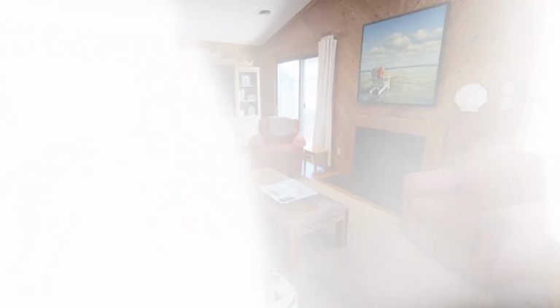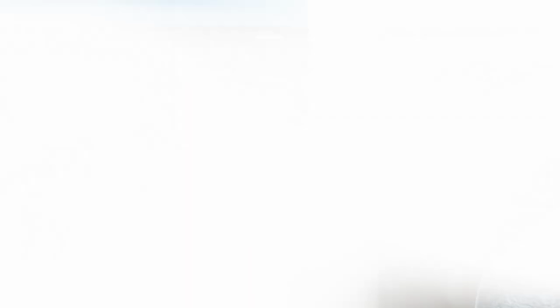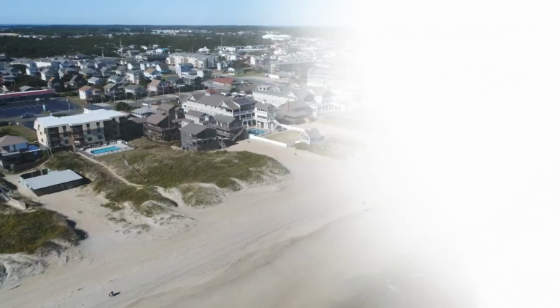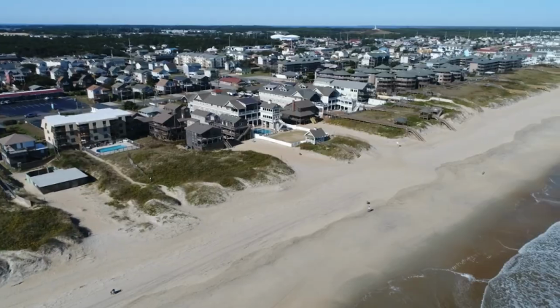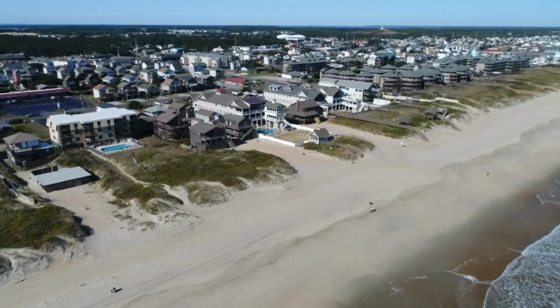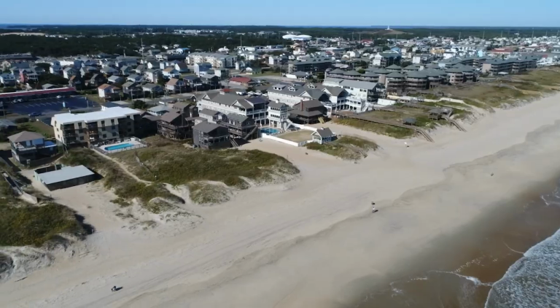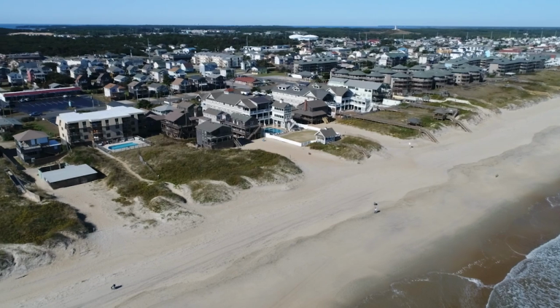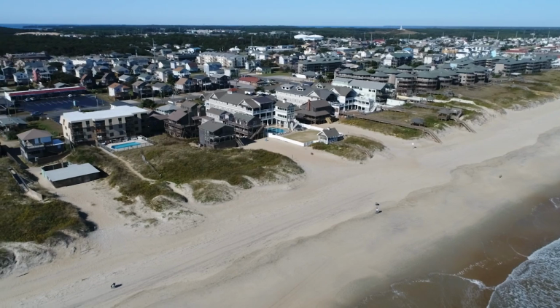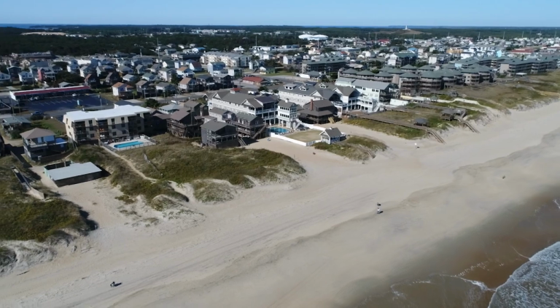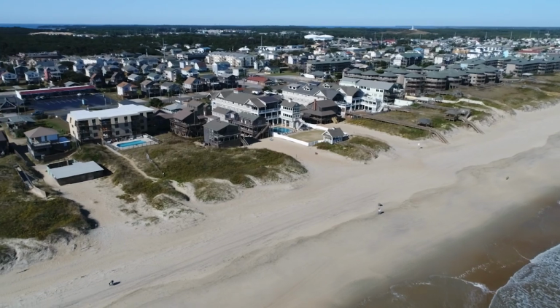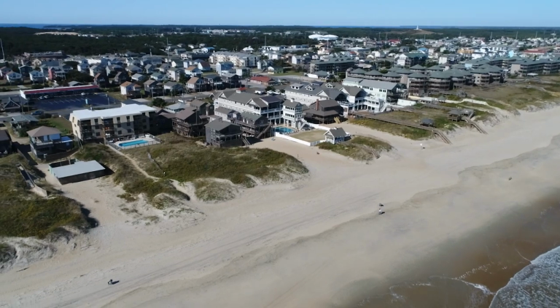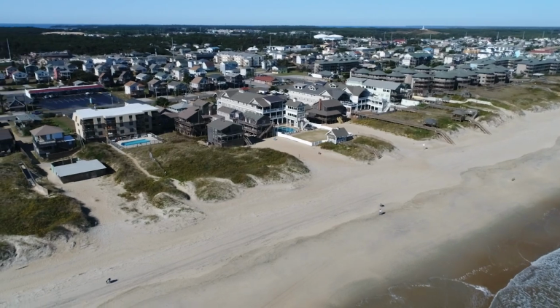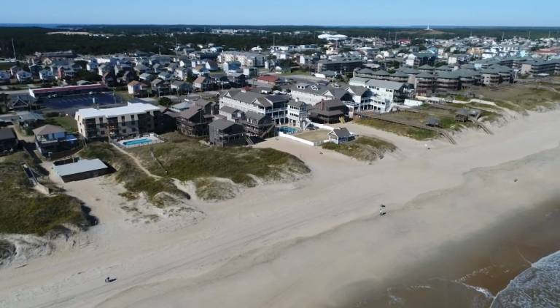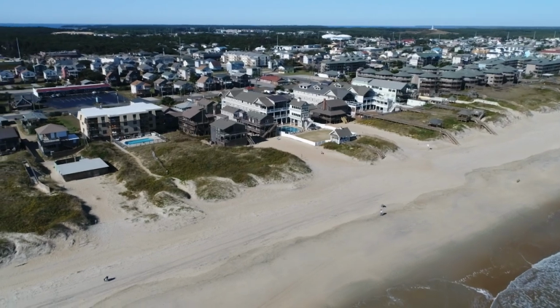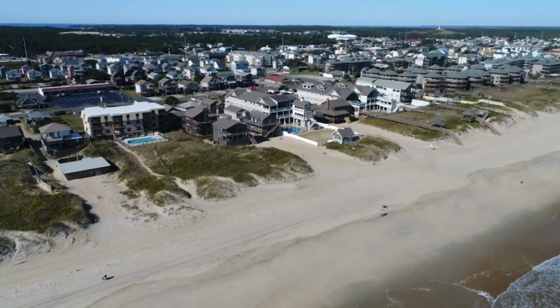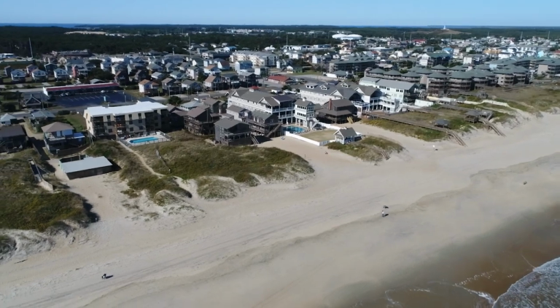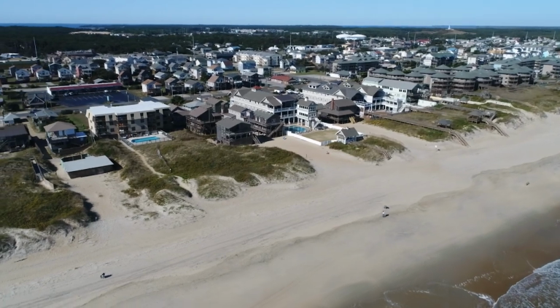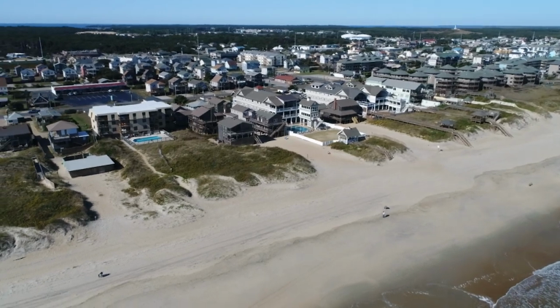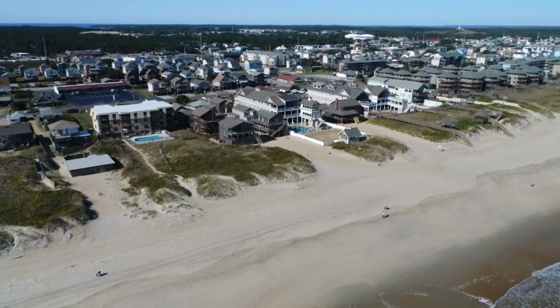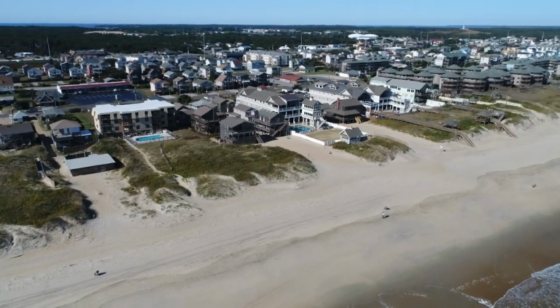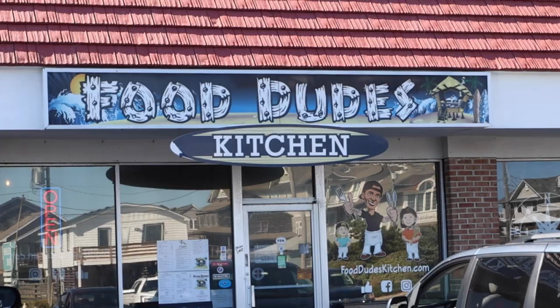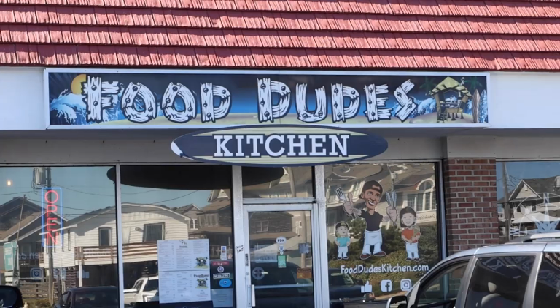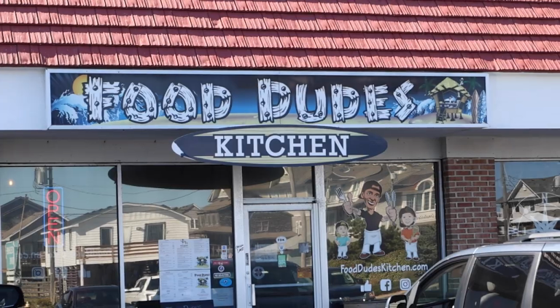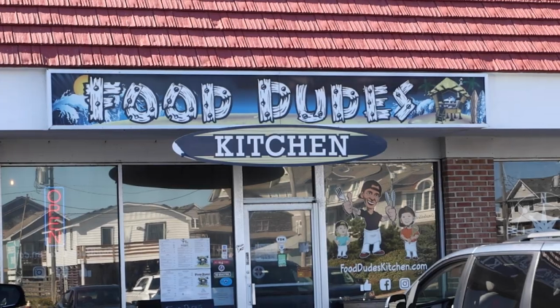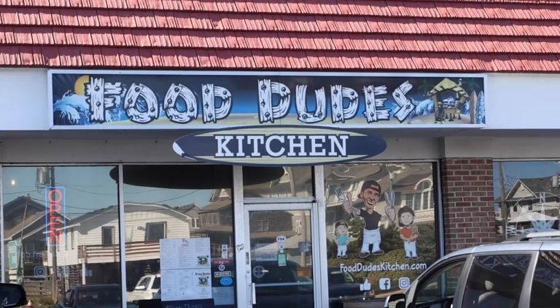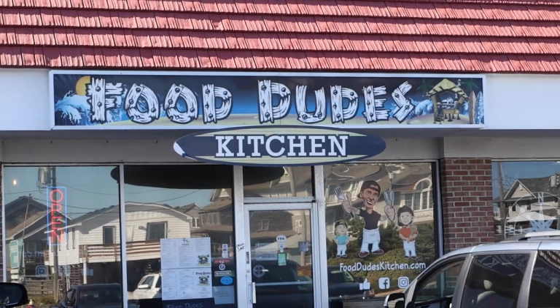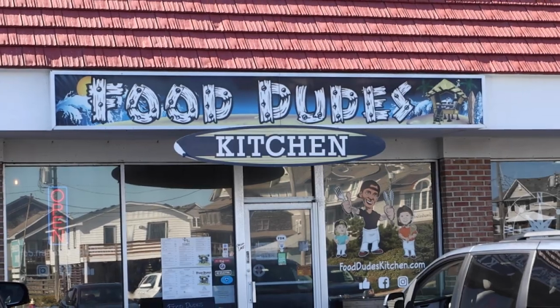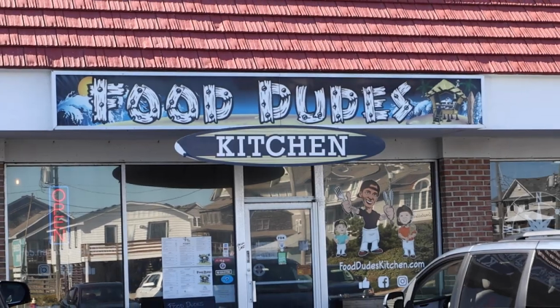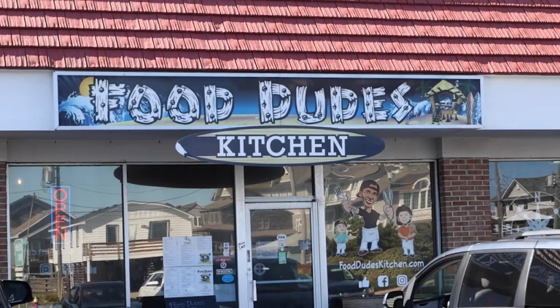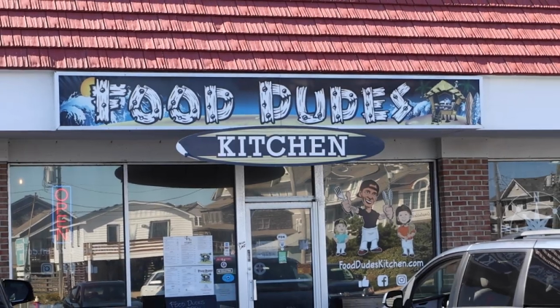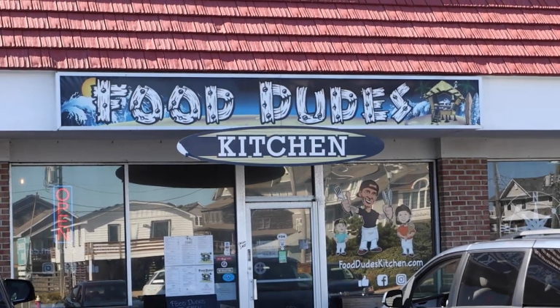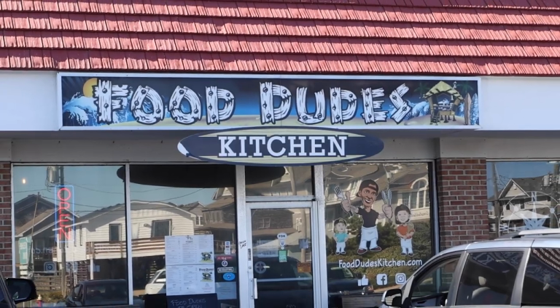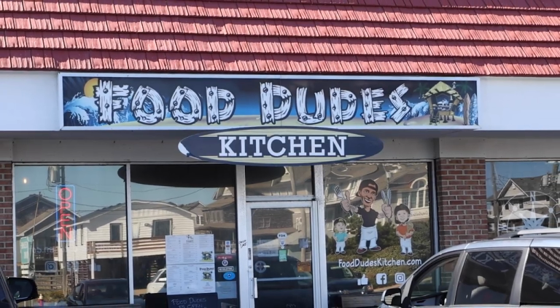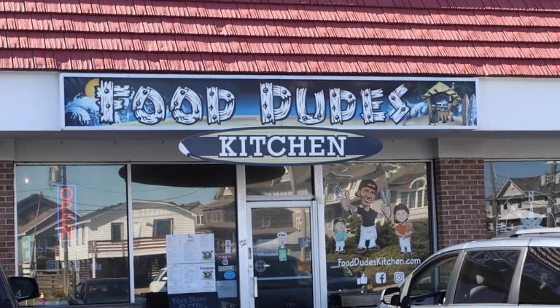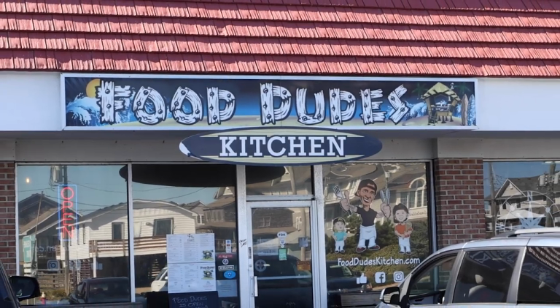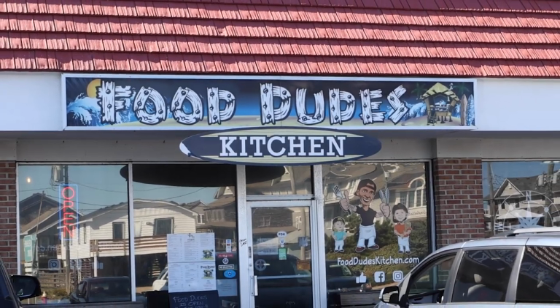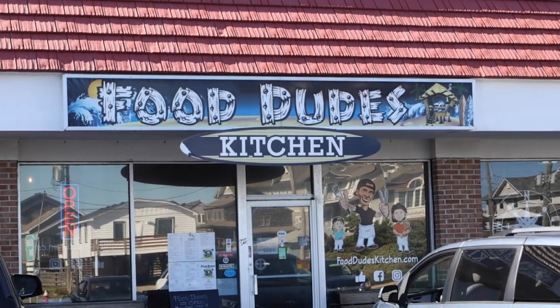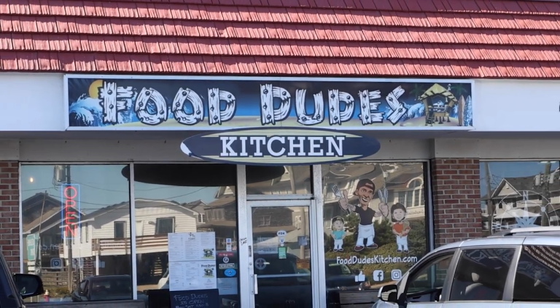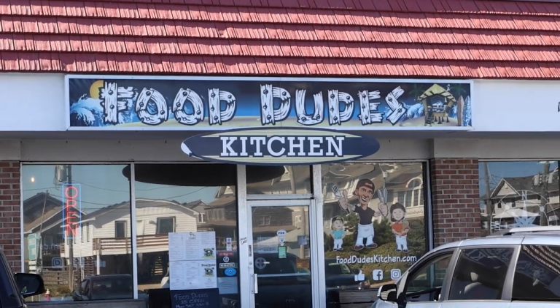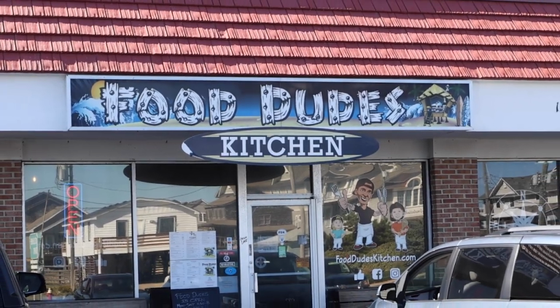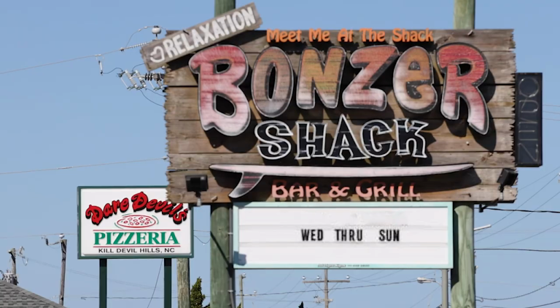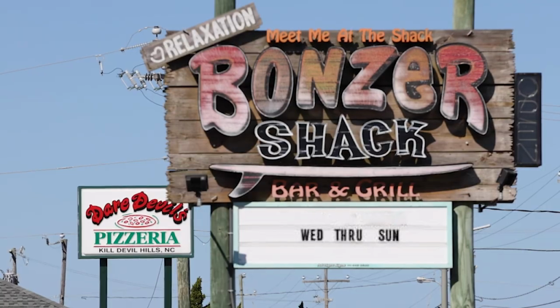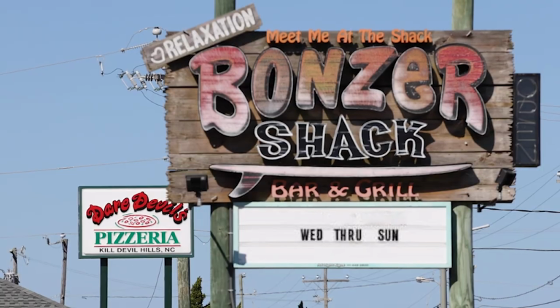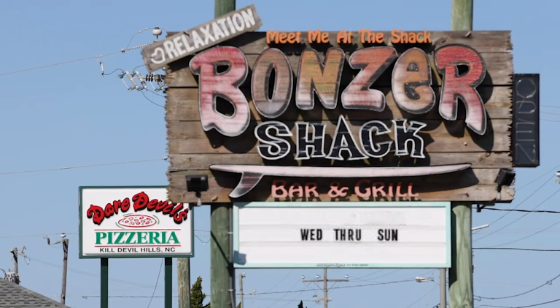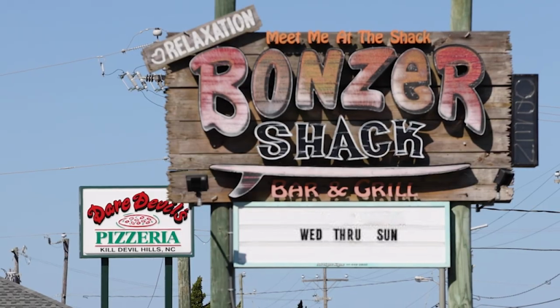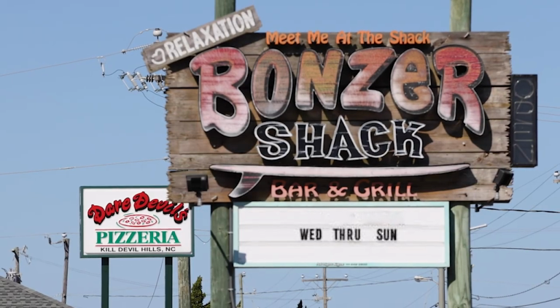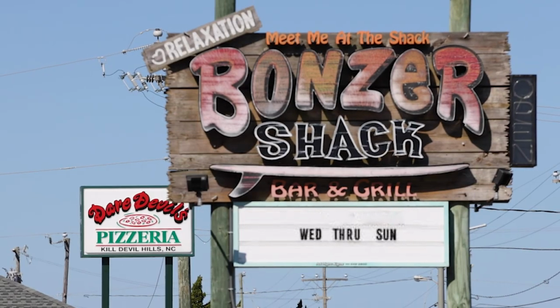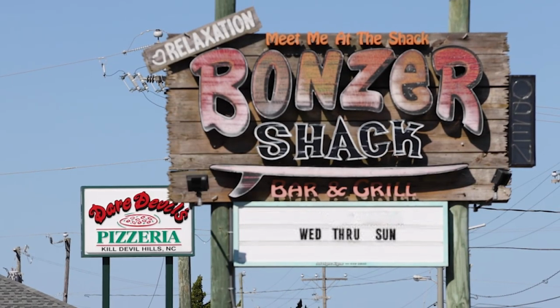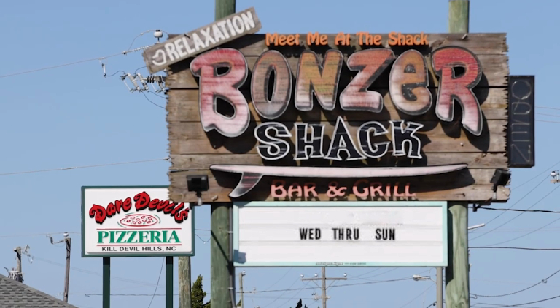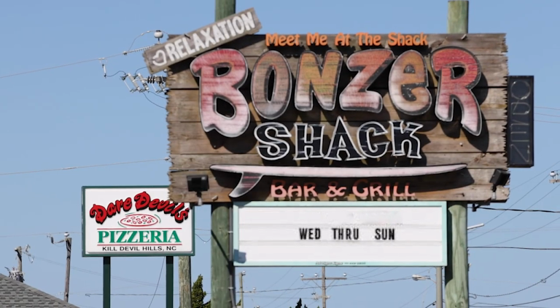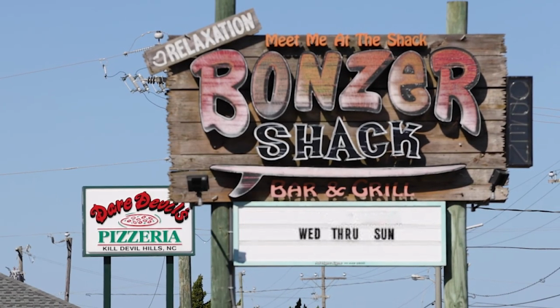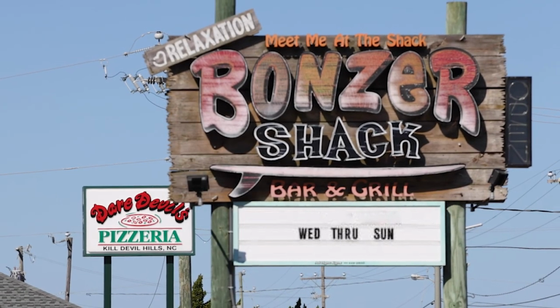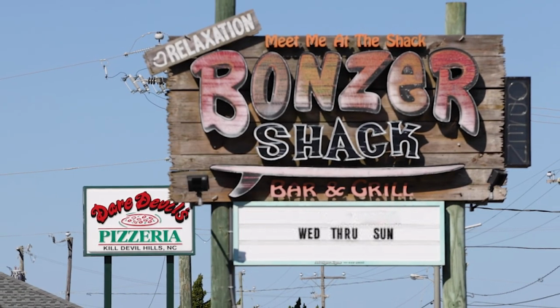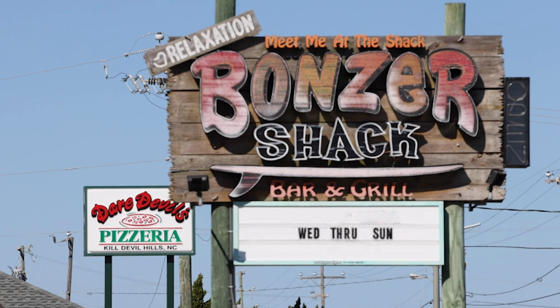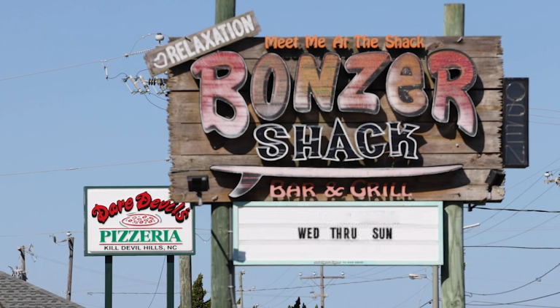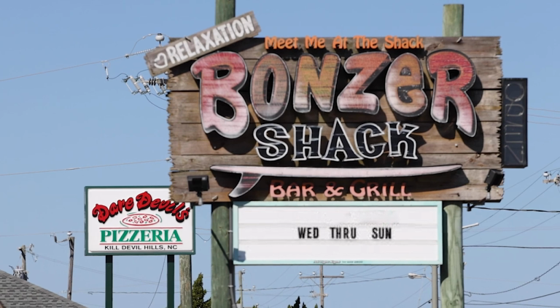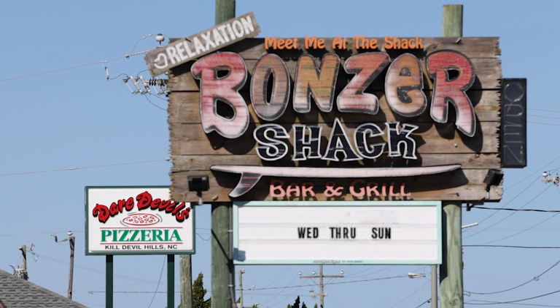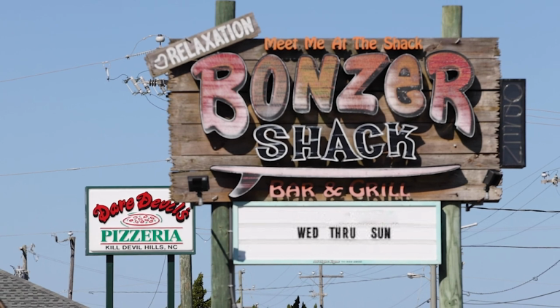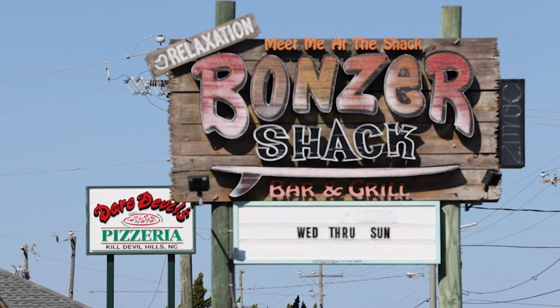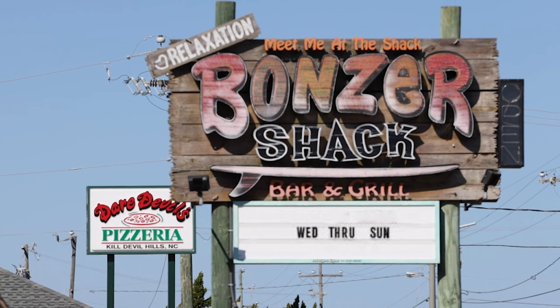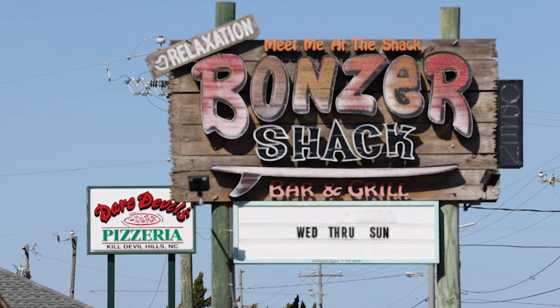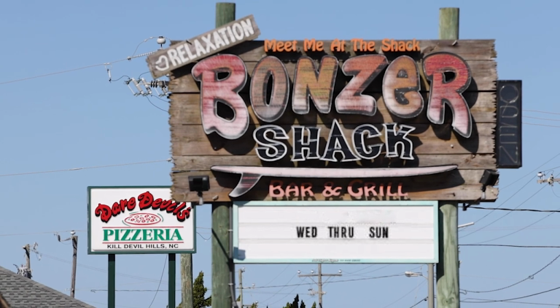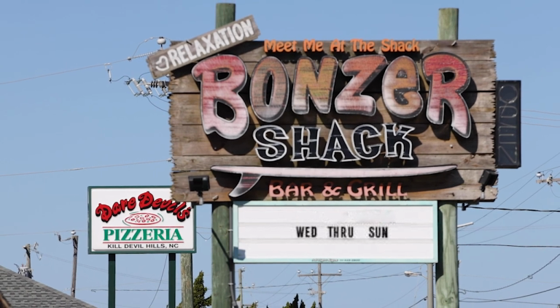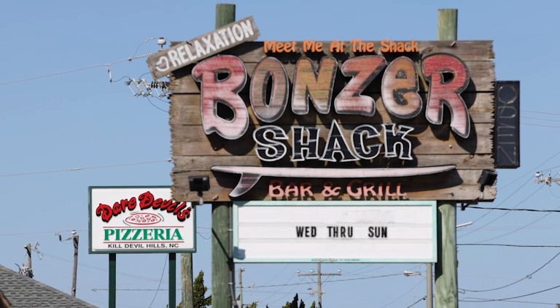Beyond the beach and just across the street, there are an array of dining options ensuring you'll never venture far for a great meal.